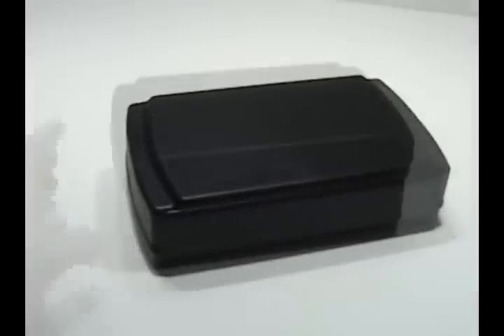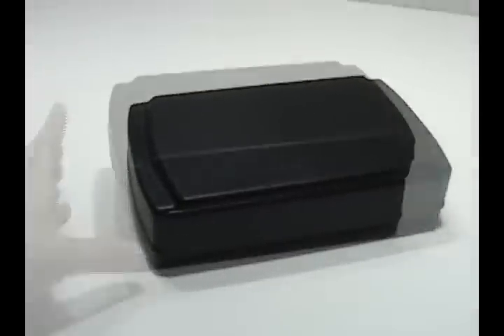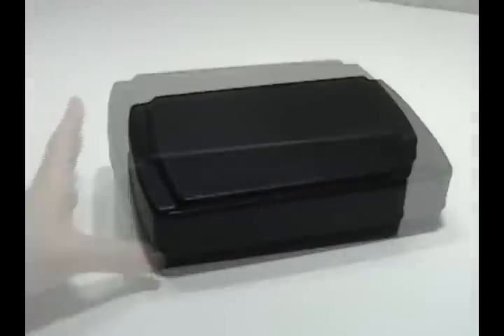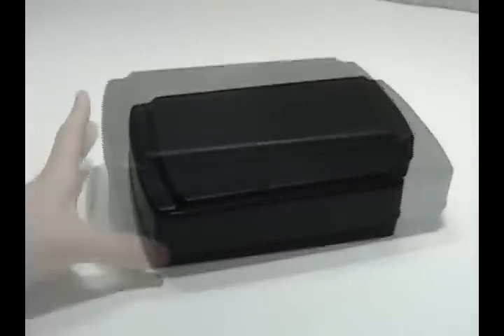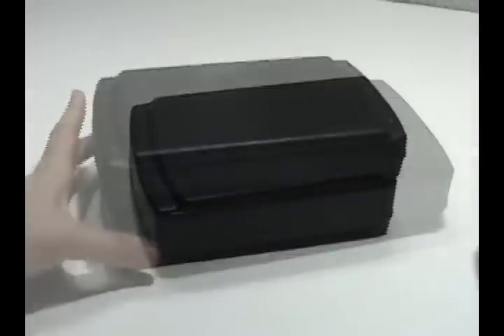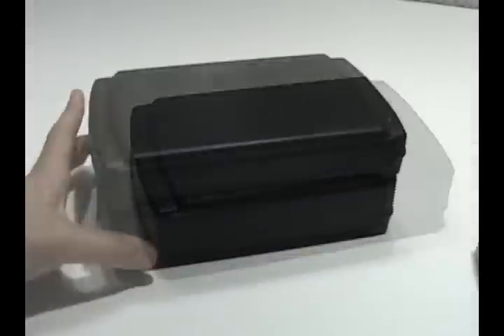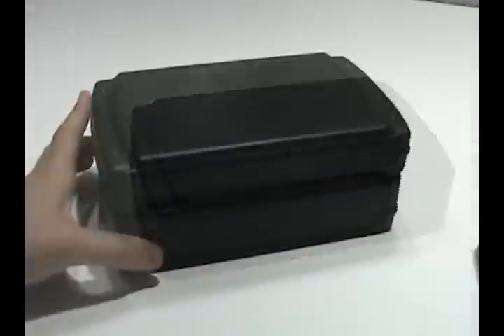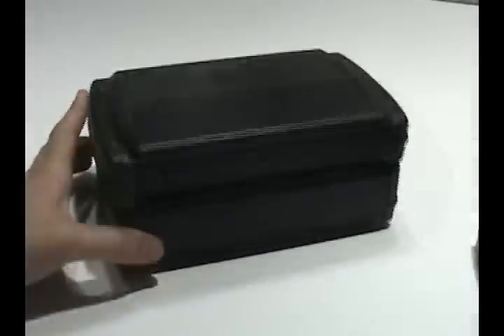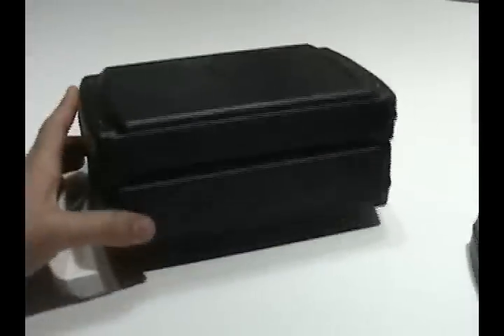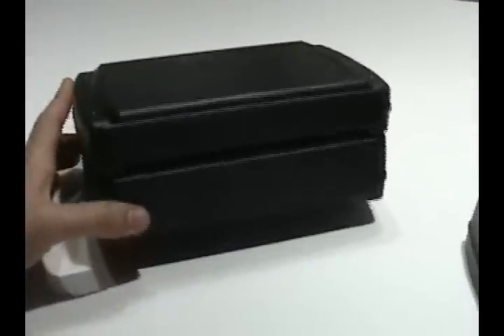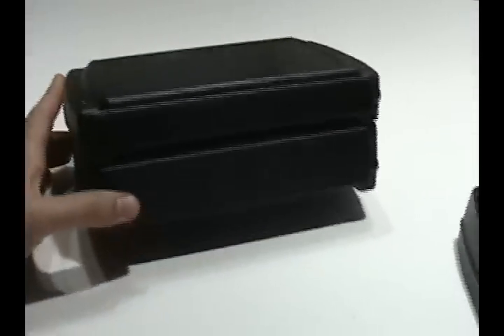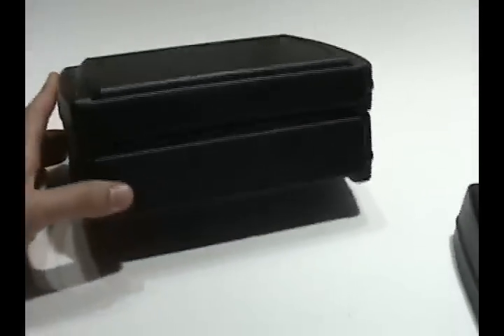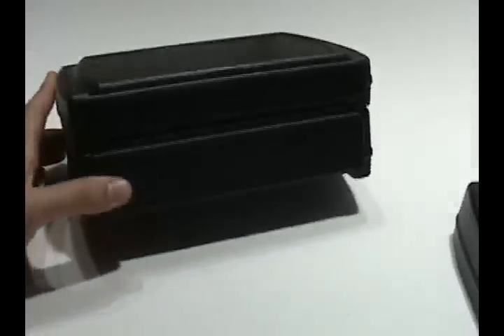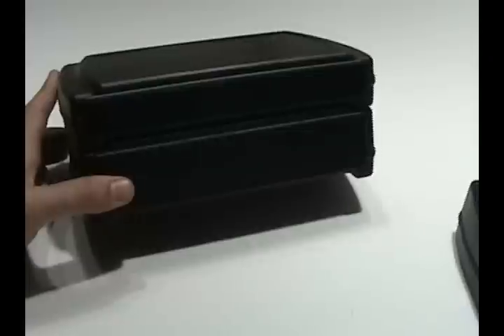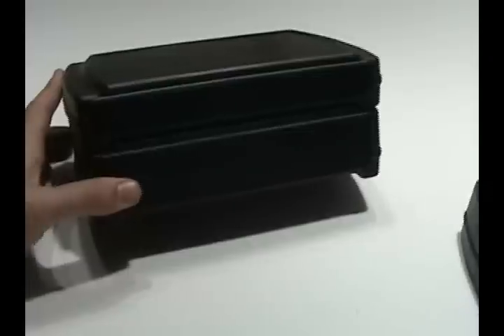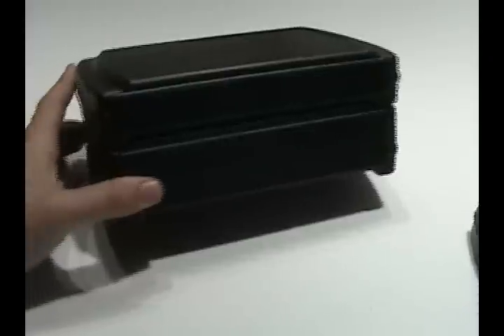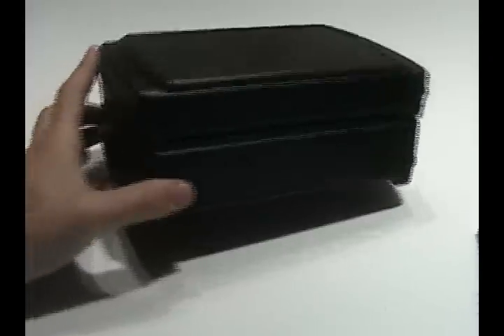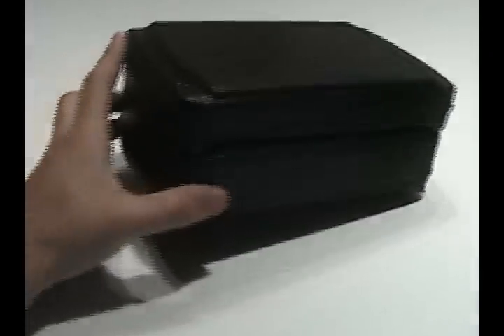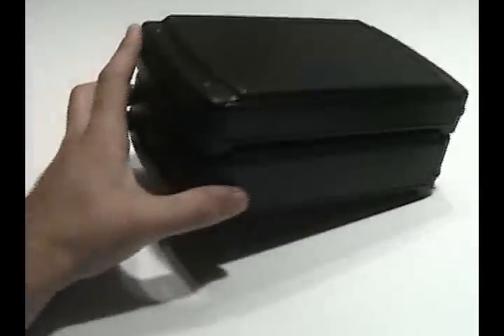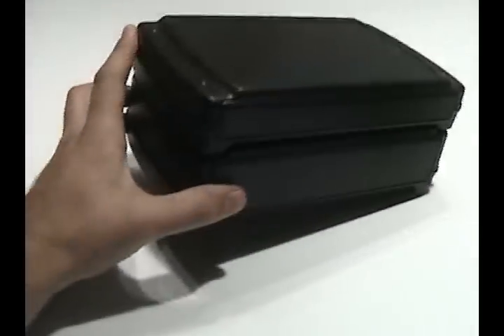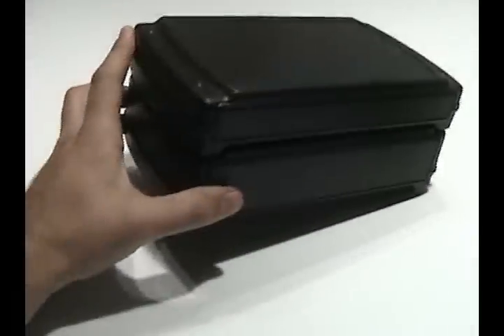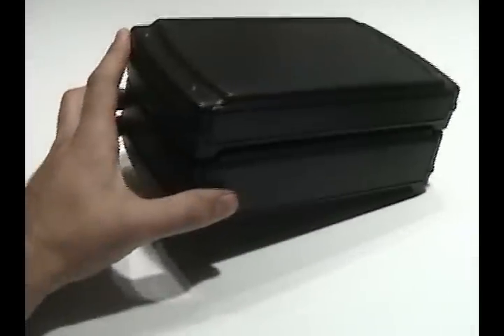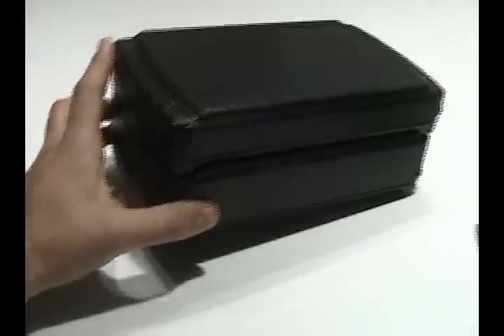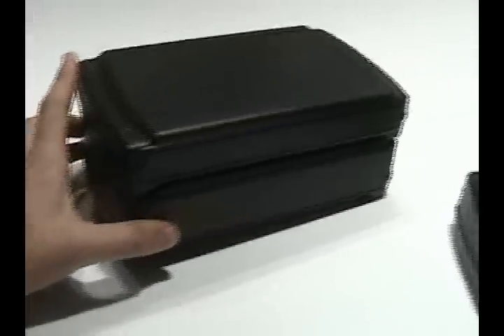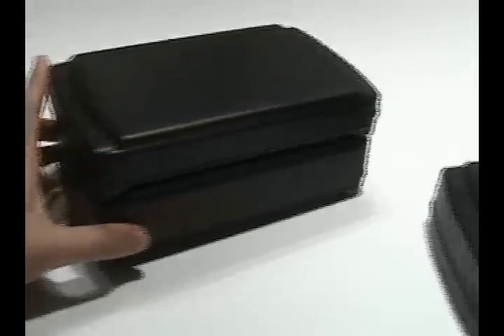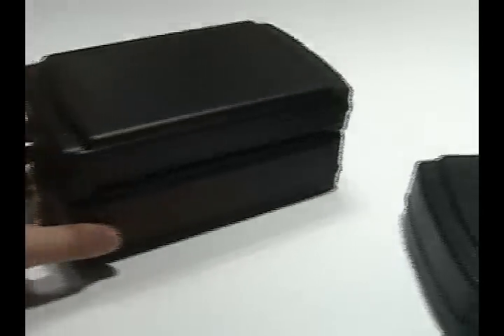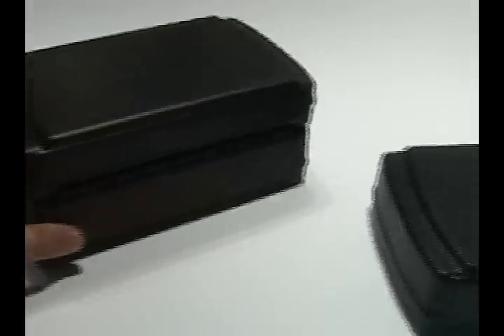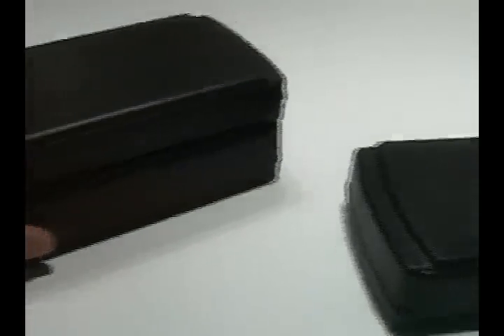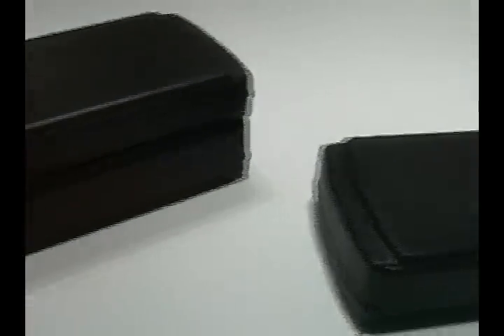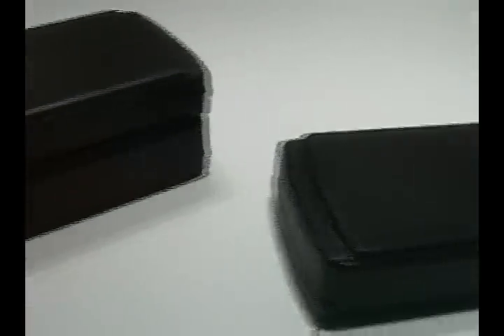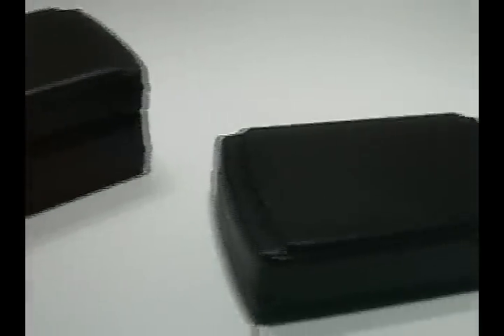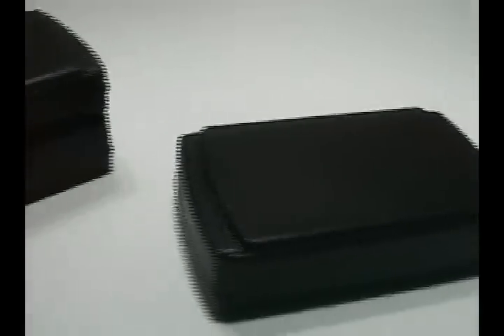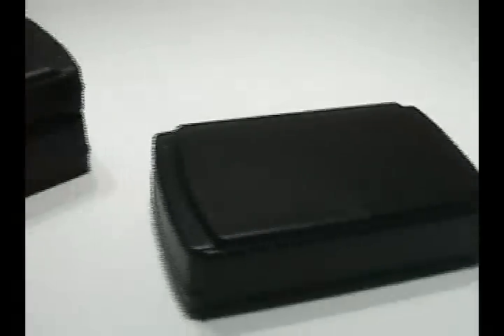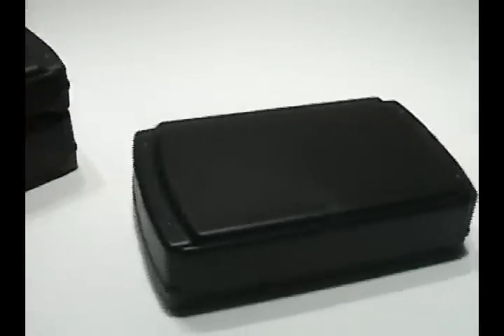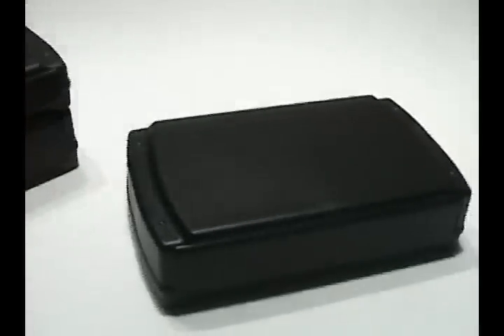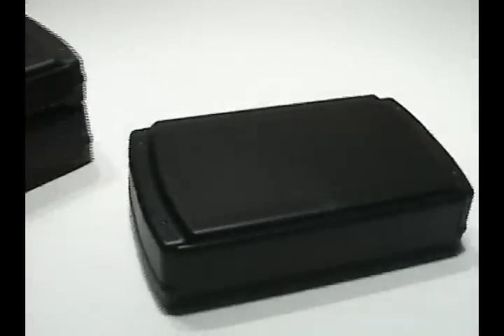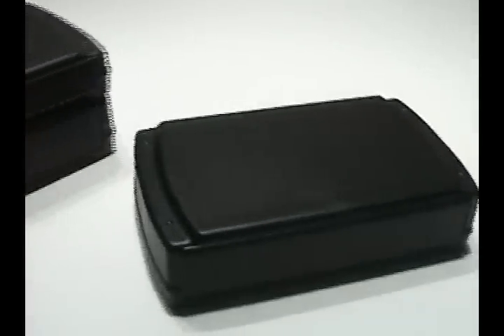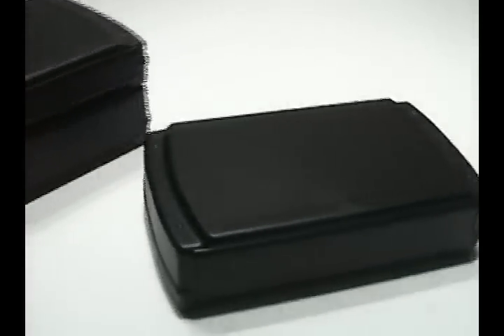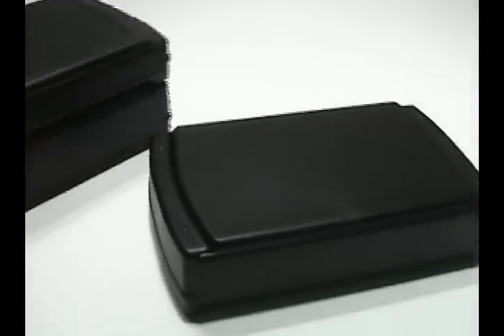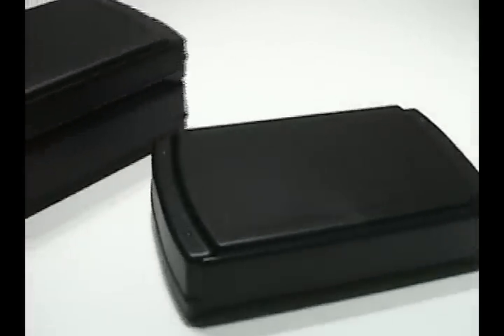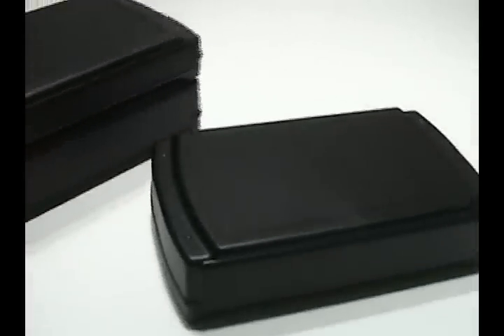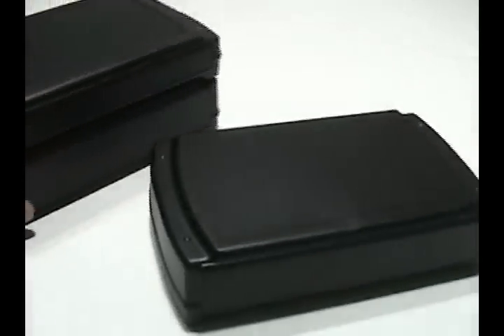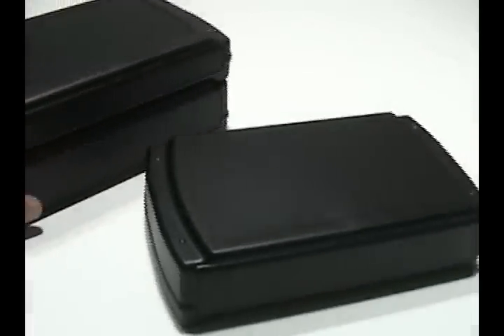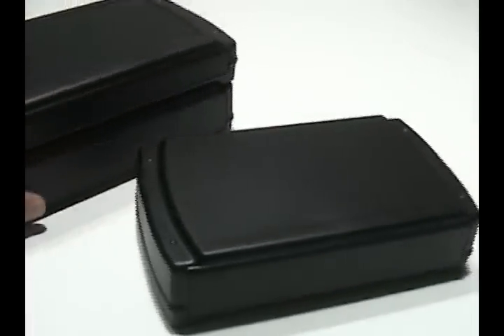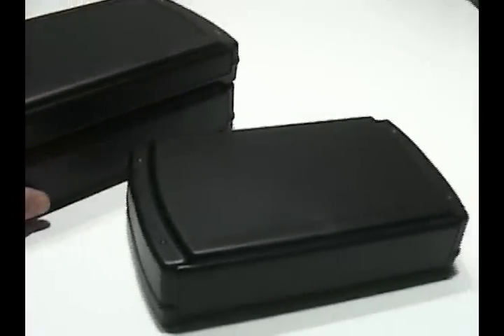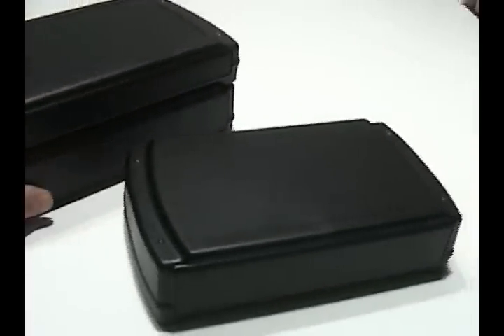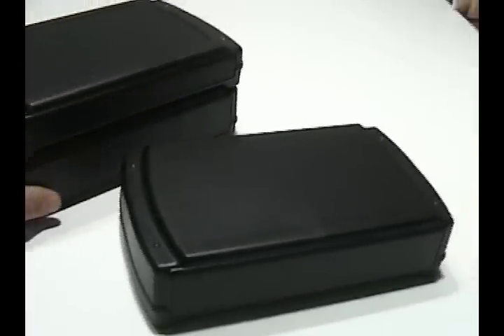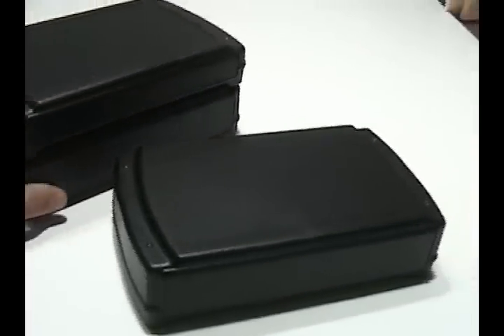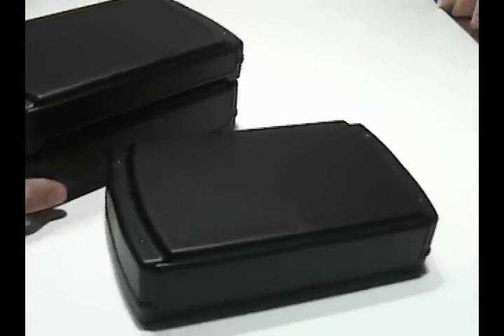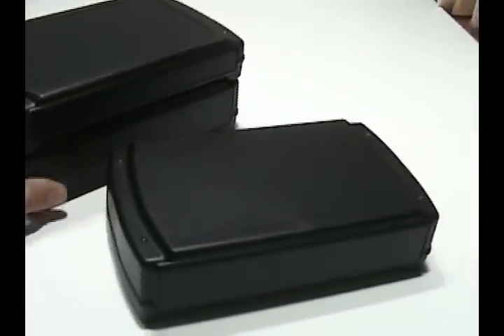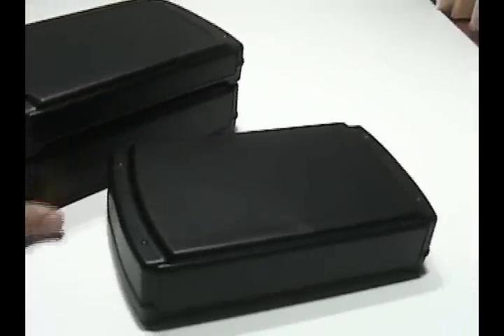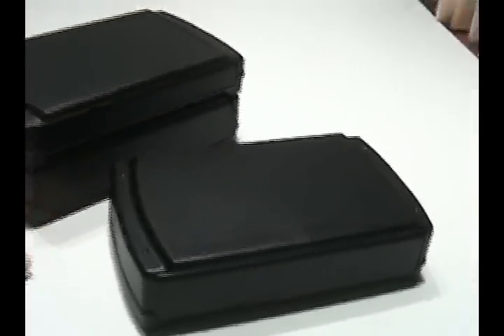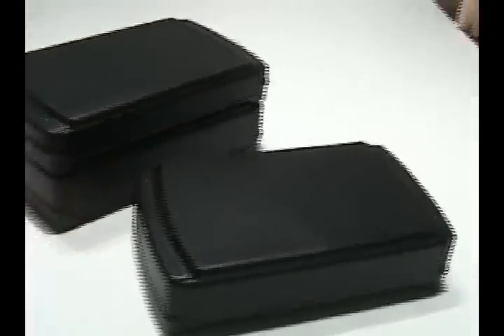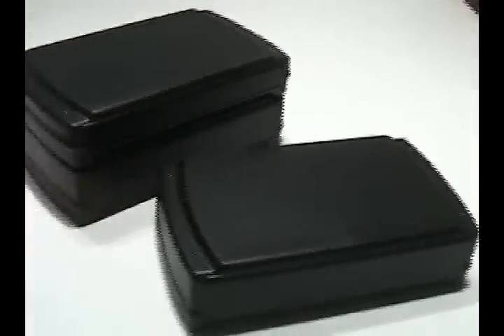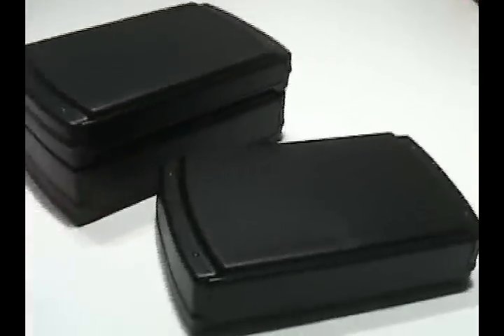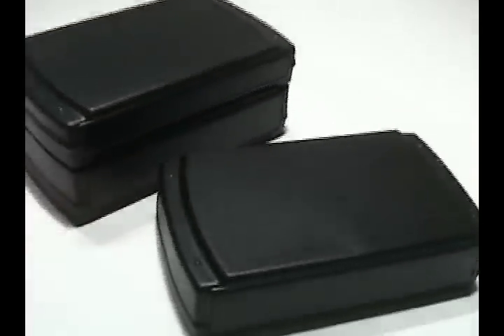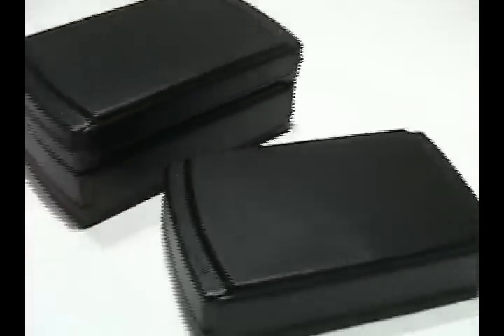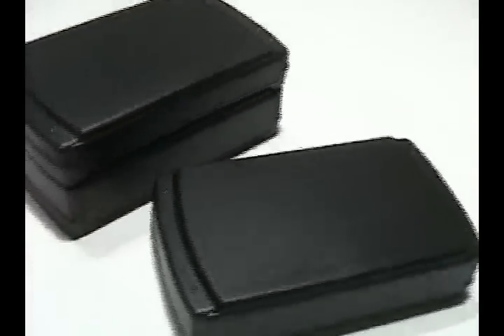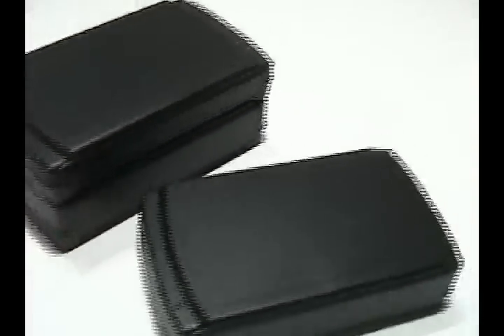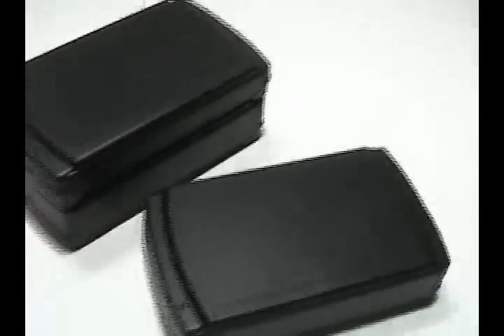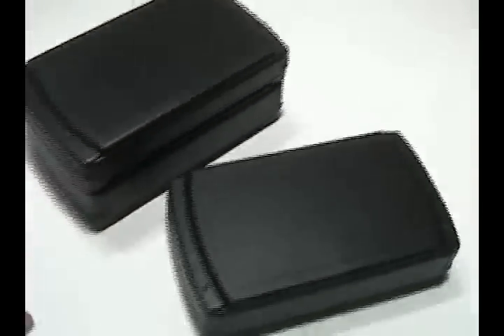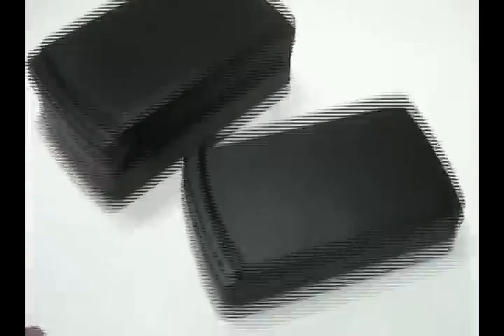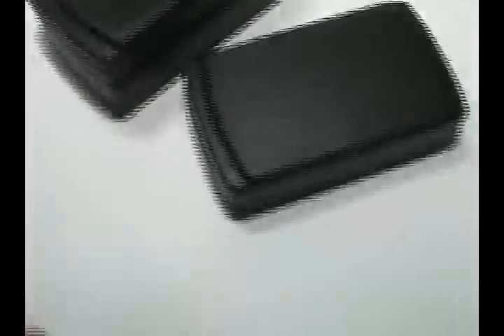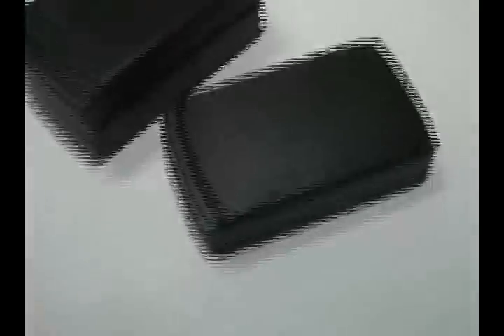The ZN's unique design gives the user the opportunity to use each case as a stand-alone enclosure, or to securely stack the enclosures for a multi-unit application. The two sizes are compatible for stacking.